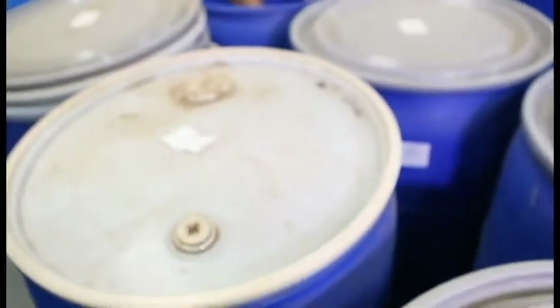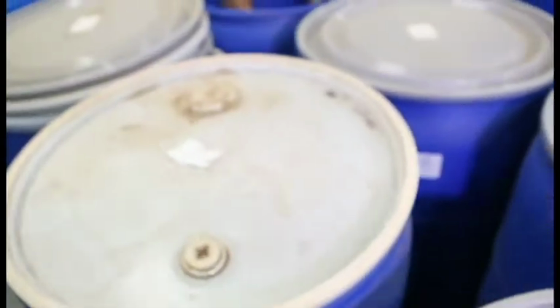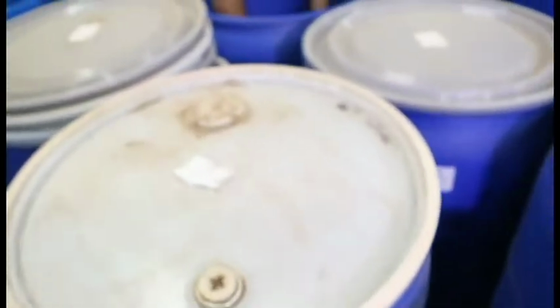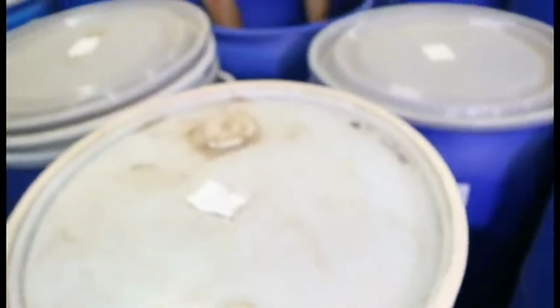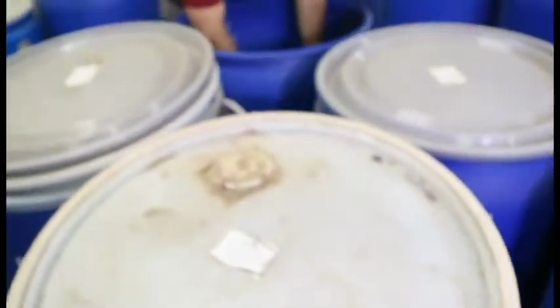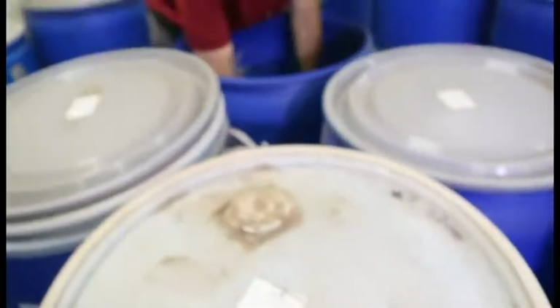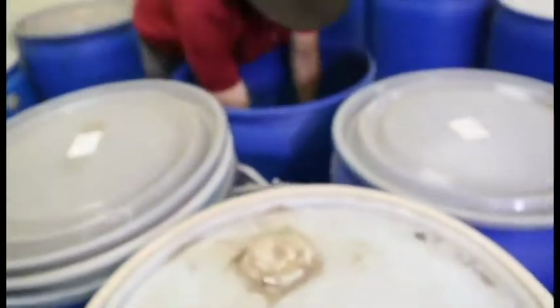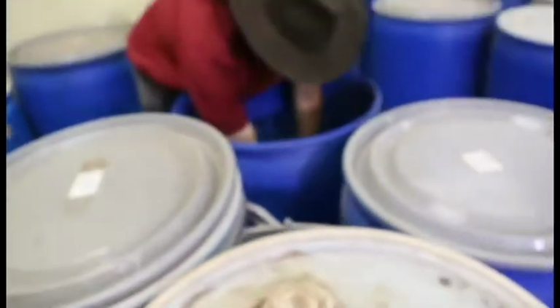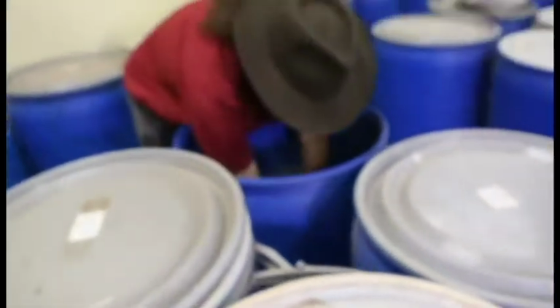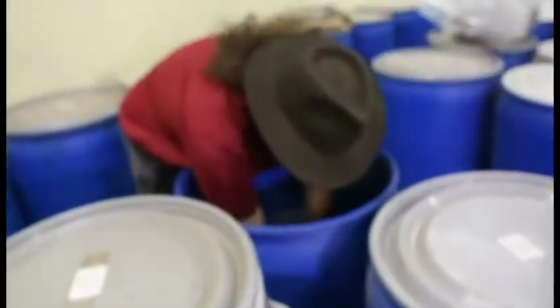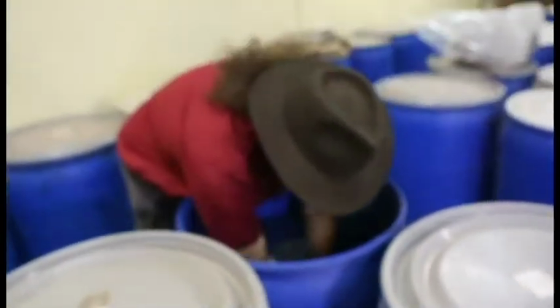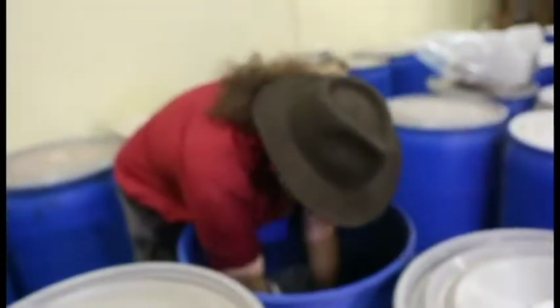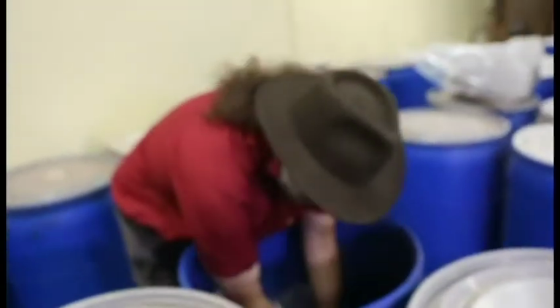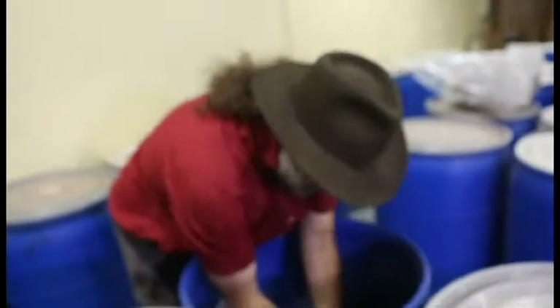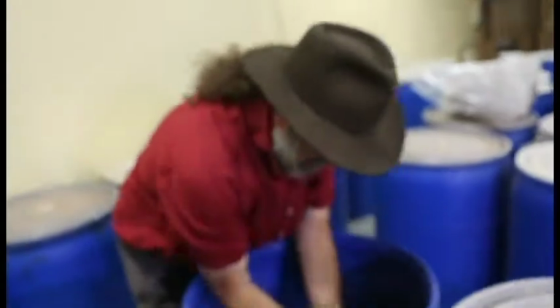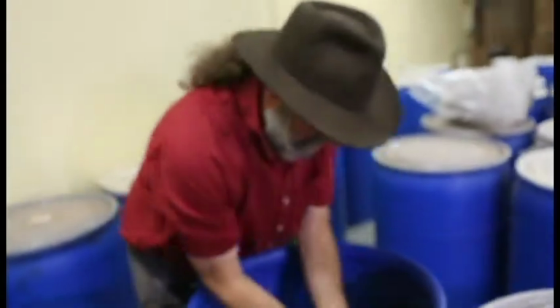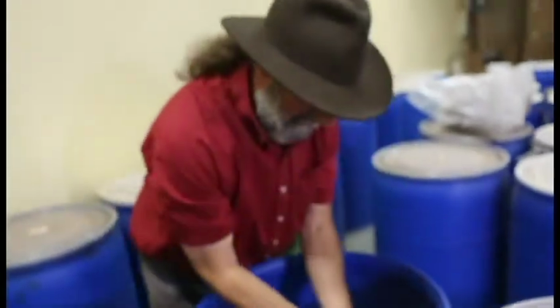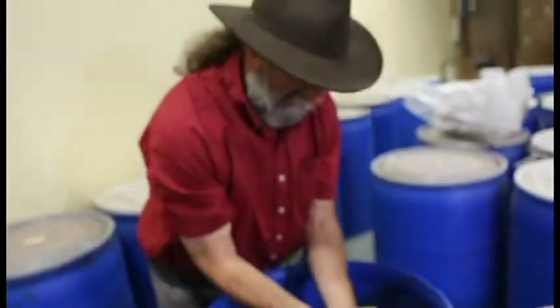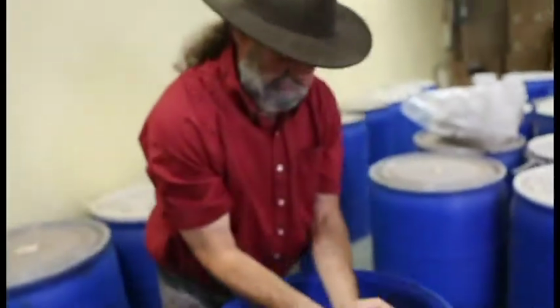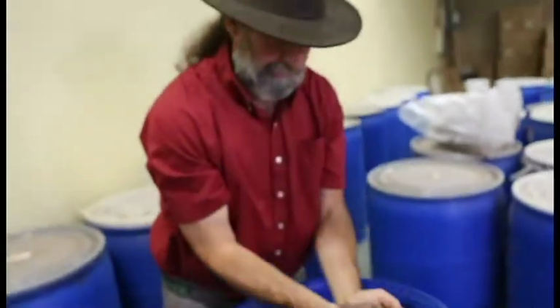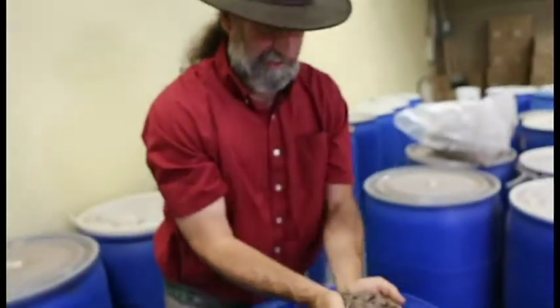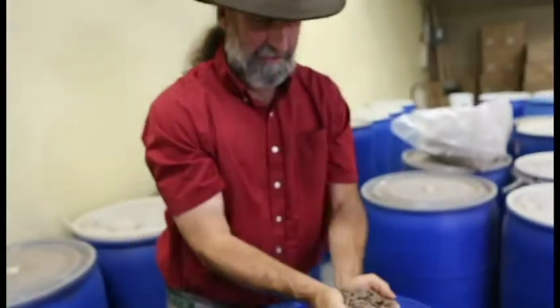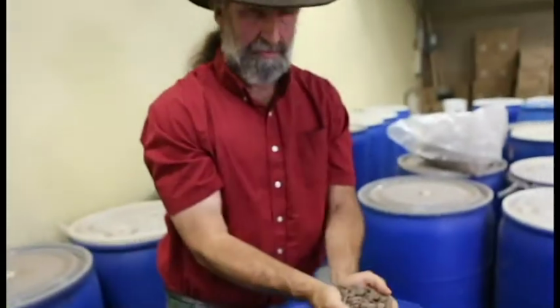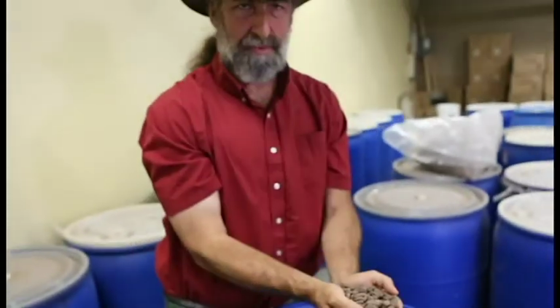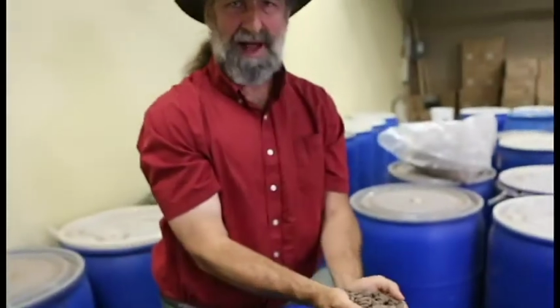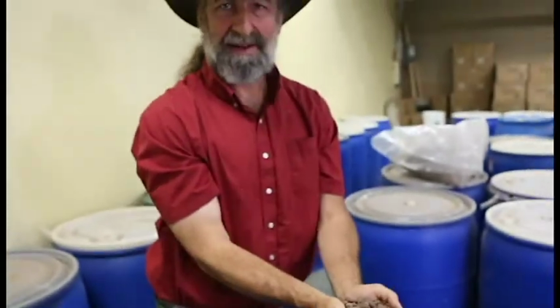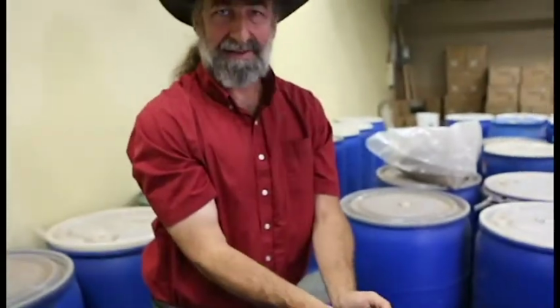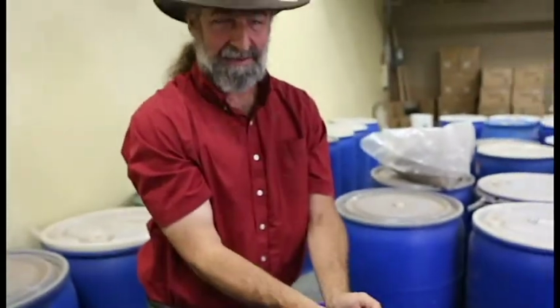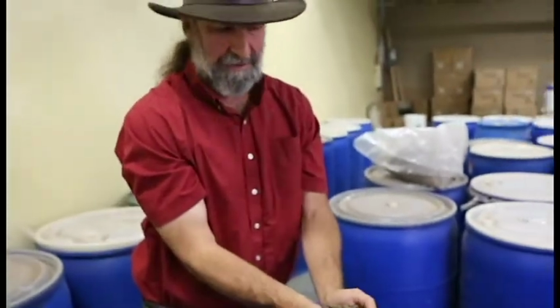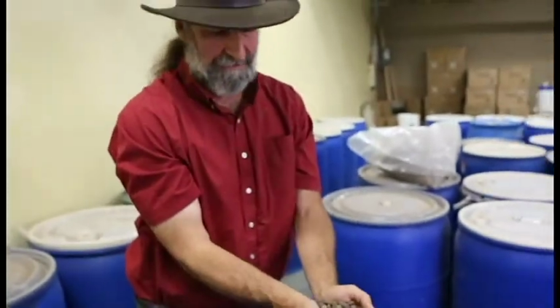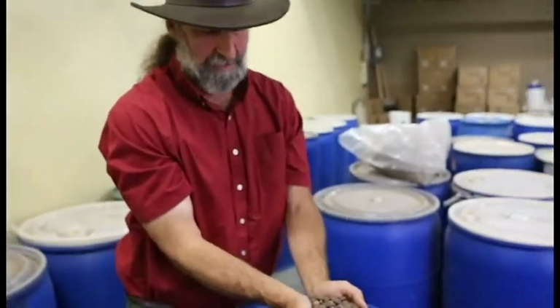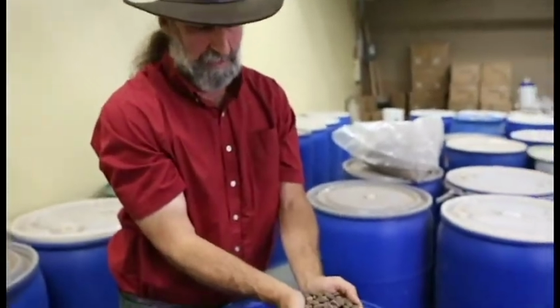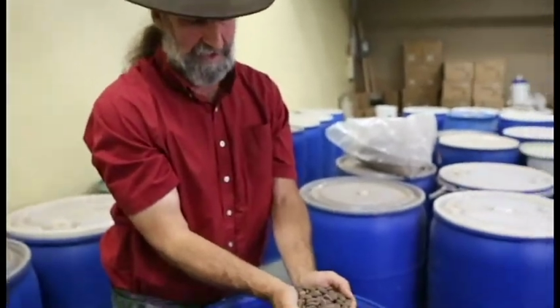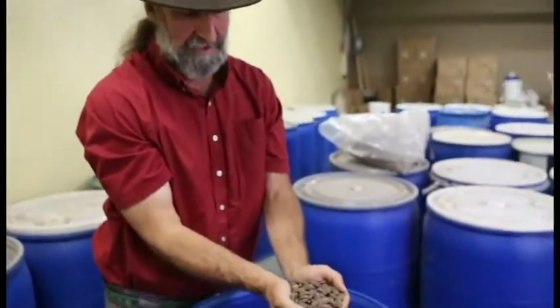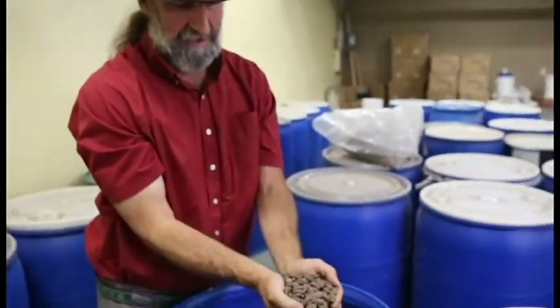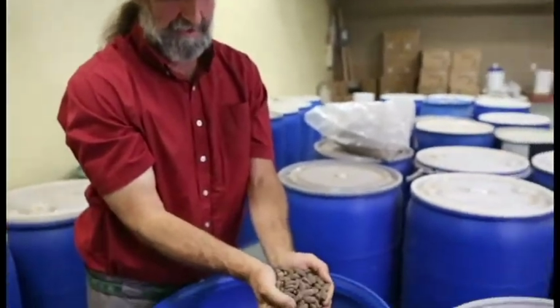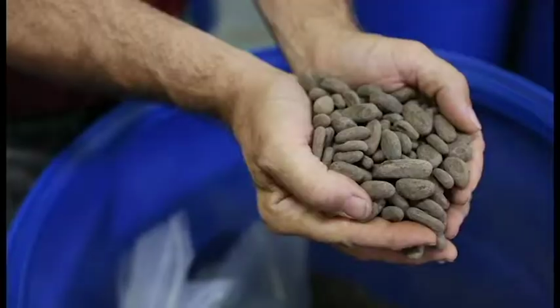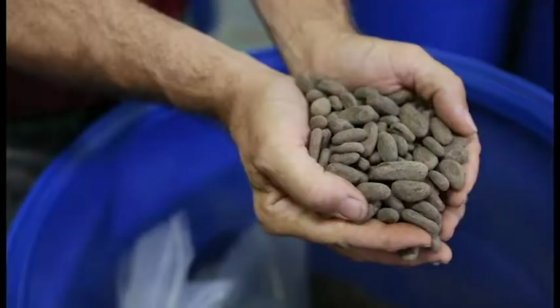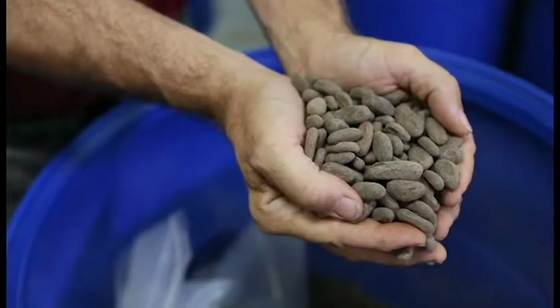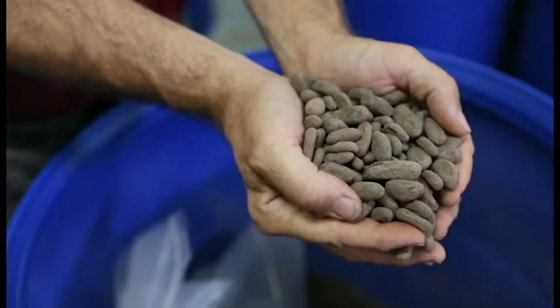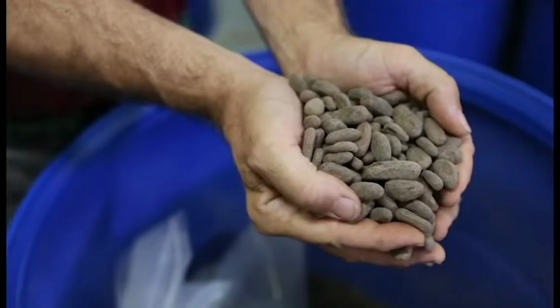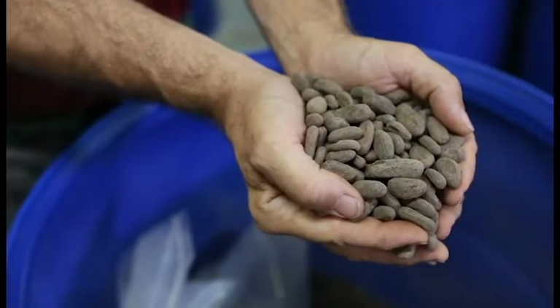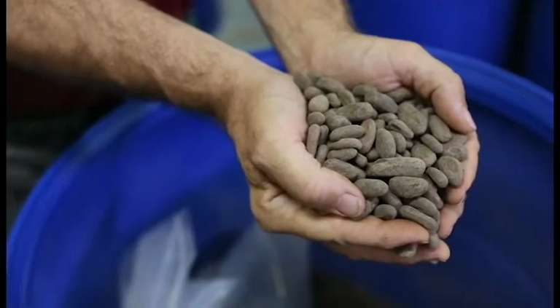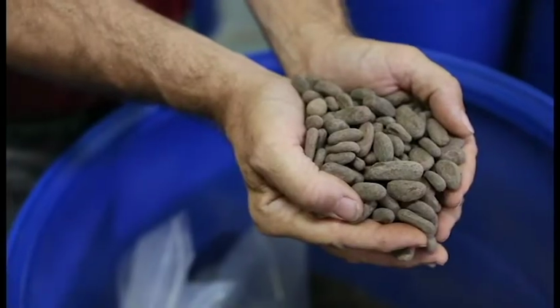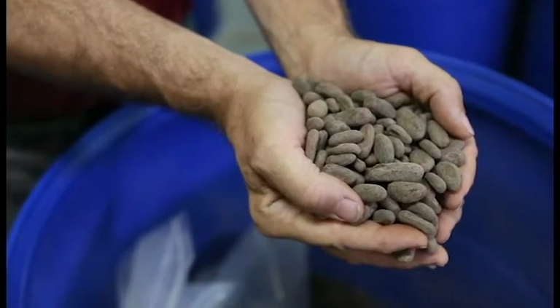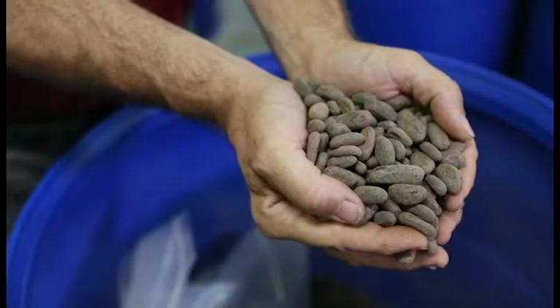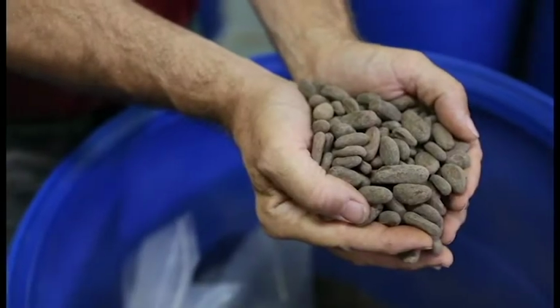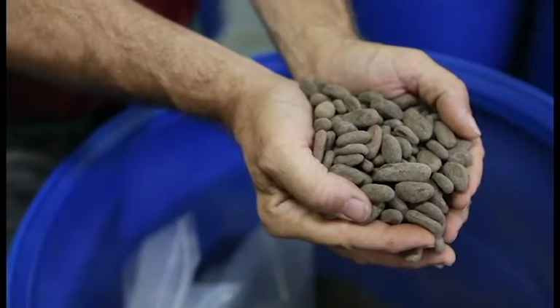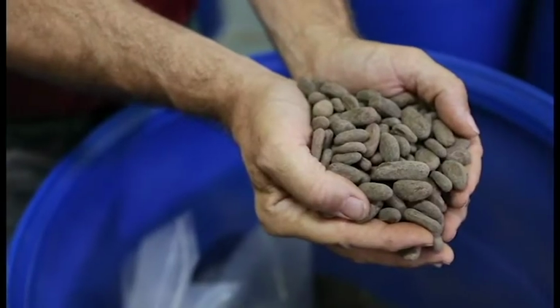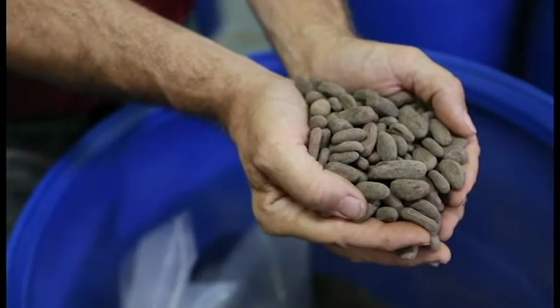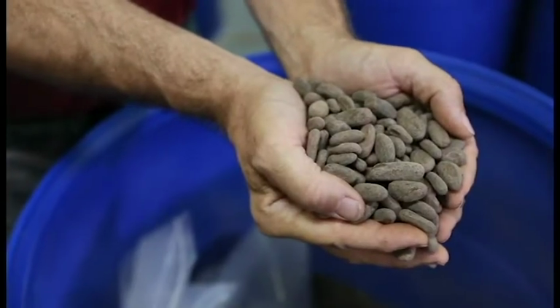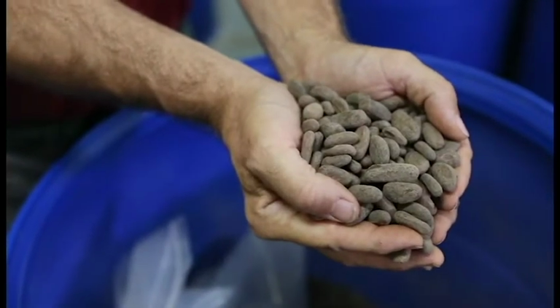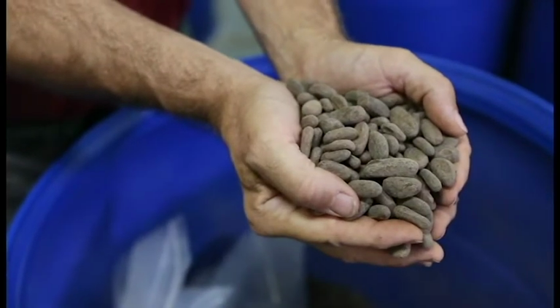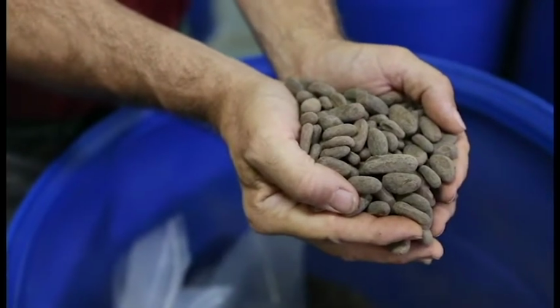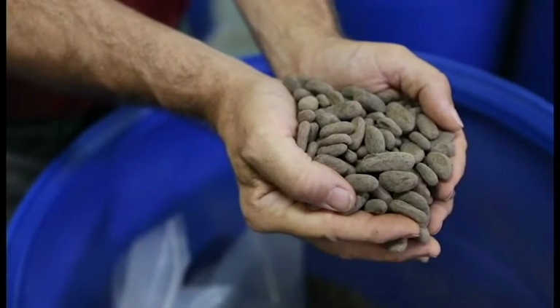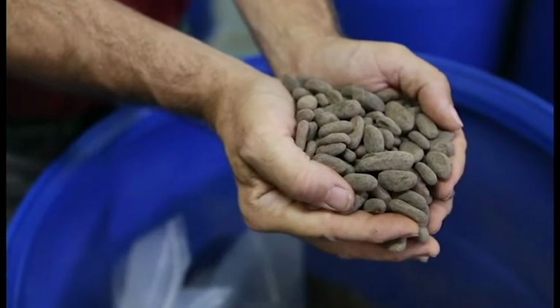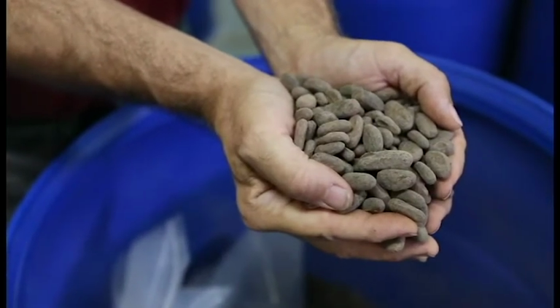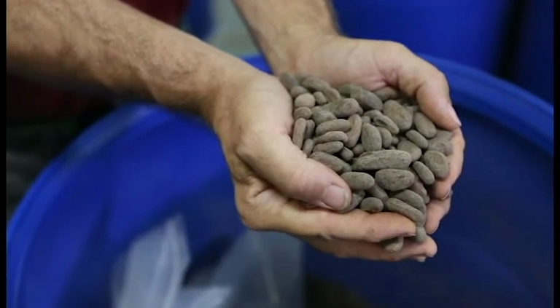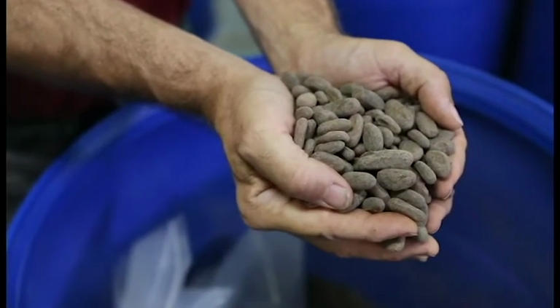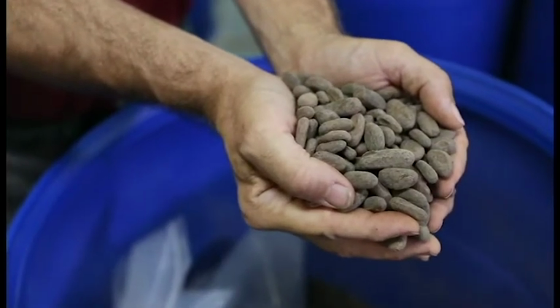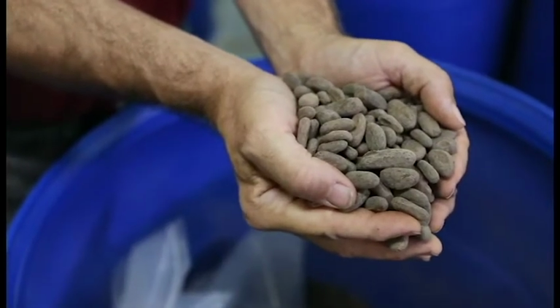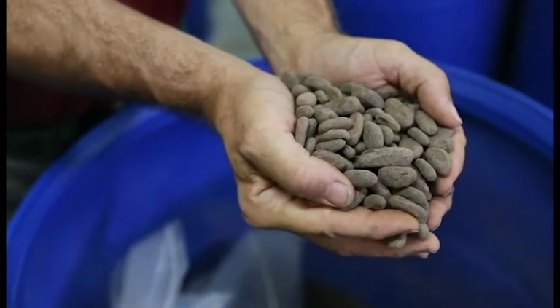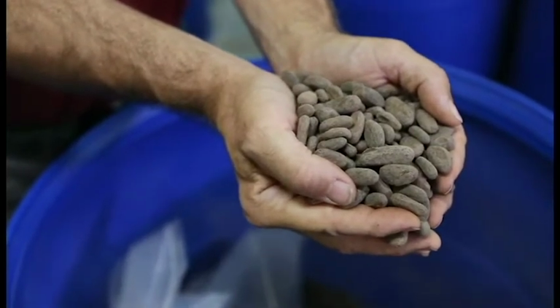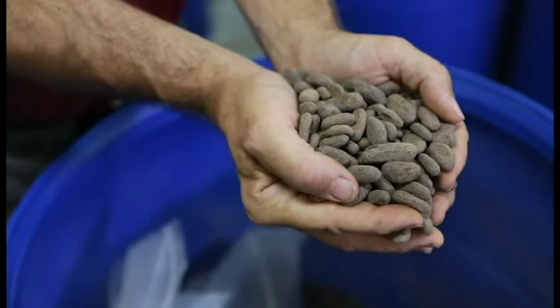In the span of it, from start to finish, you can have a nice batch of chocolate made in two days.